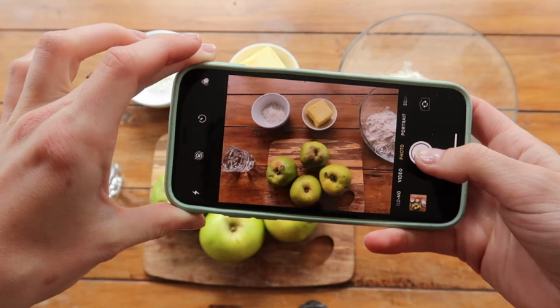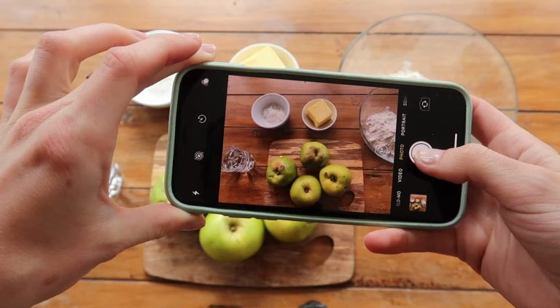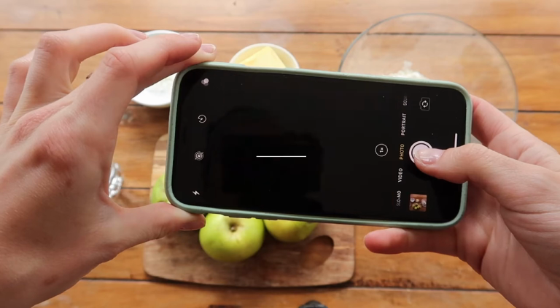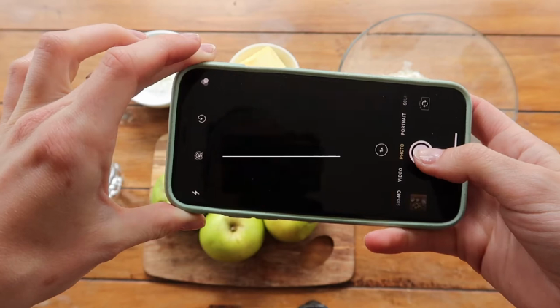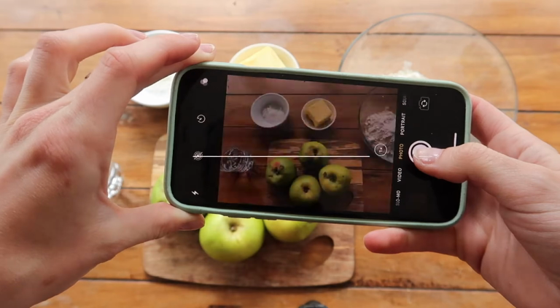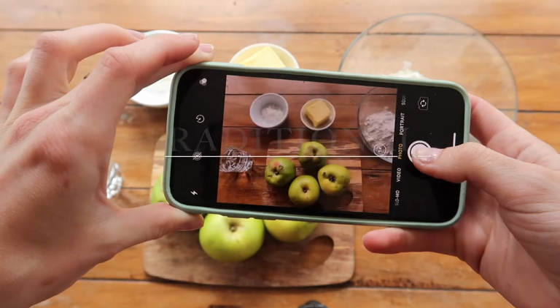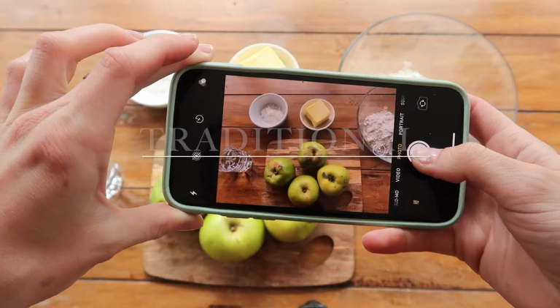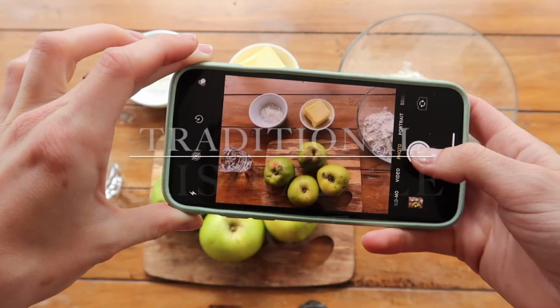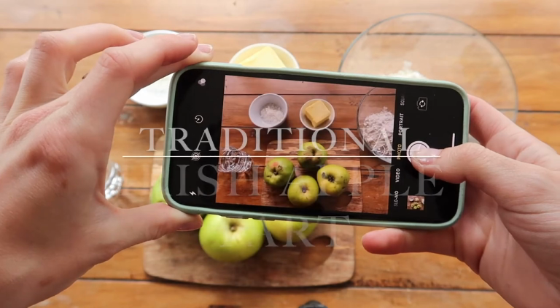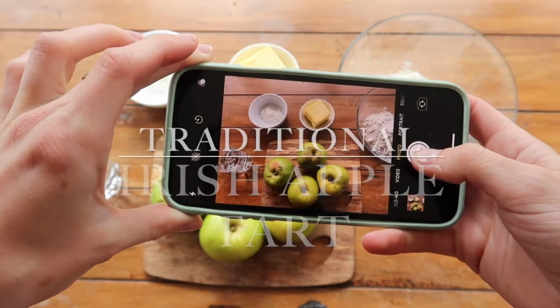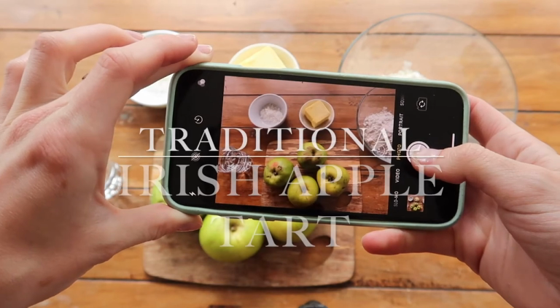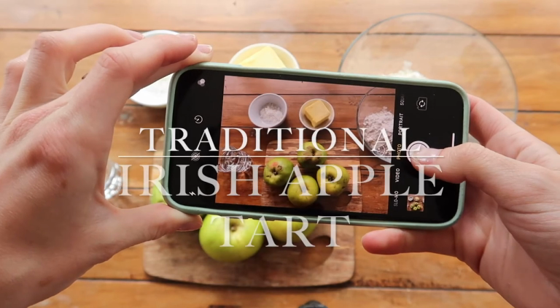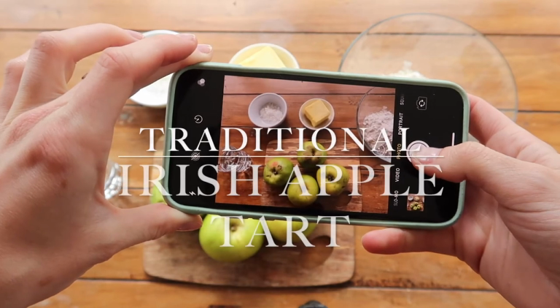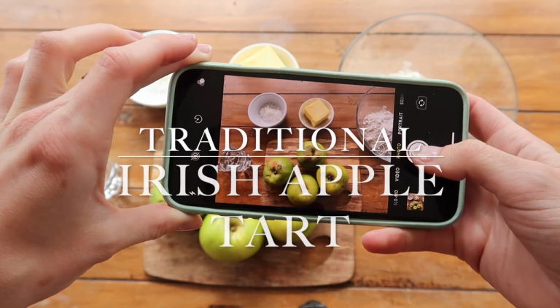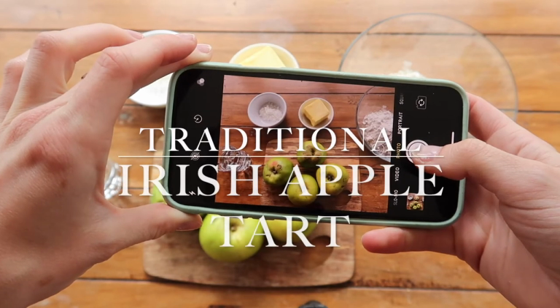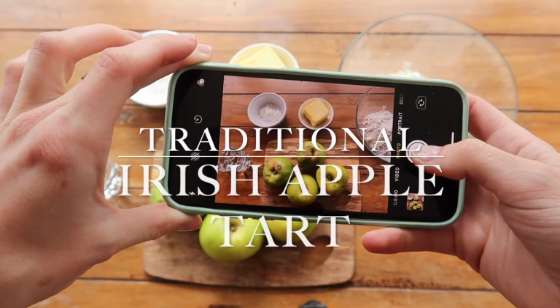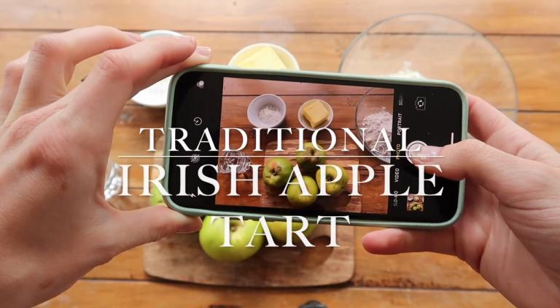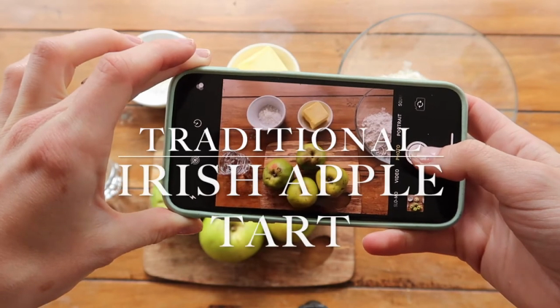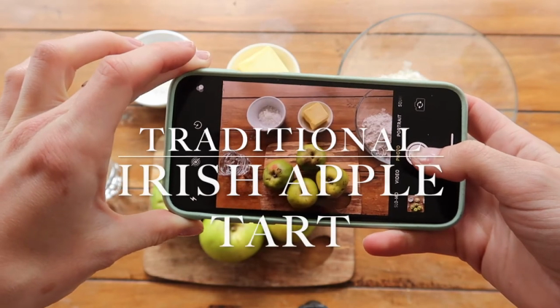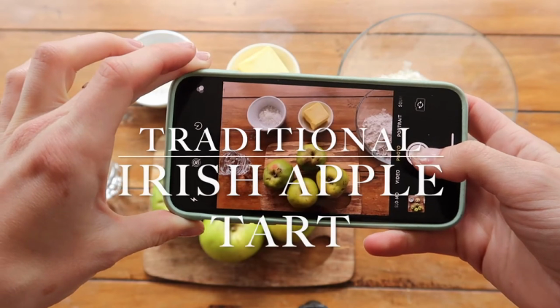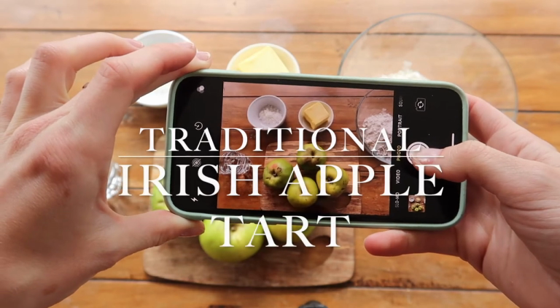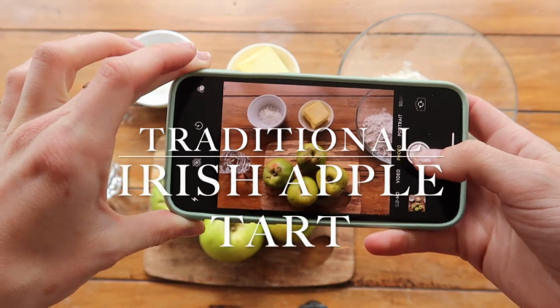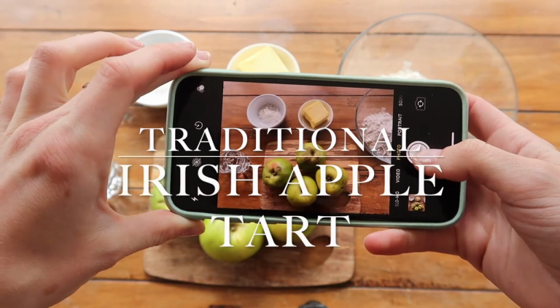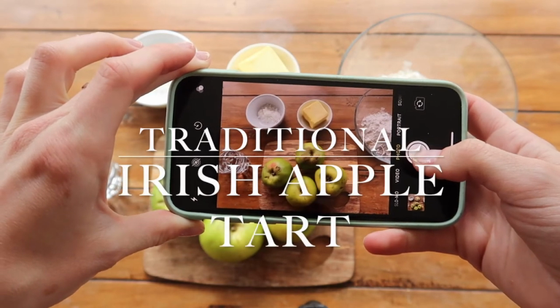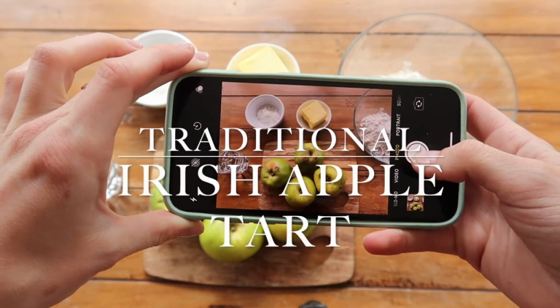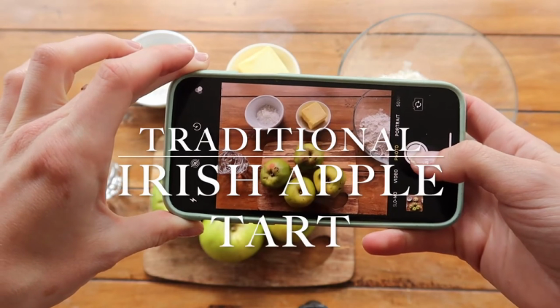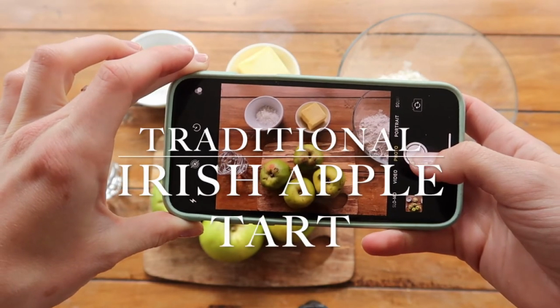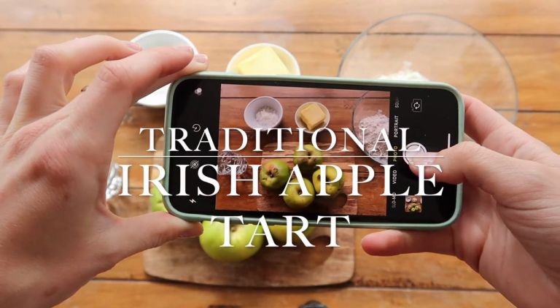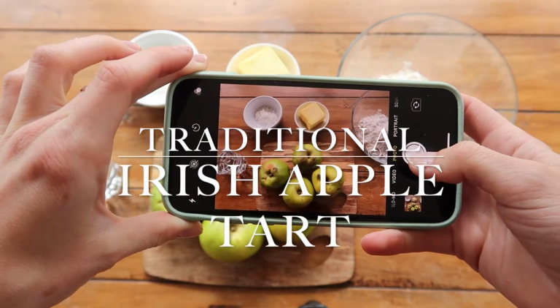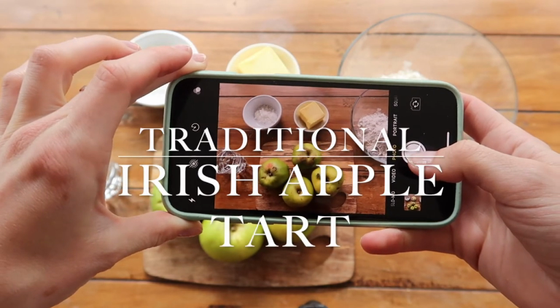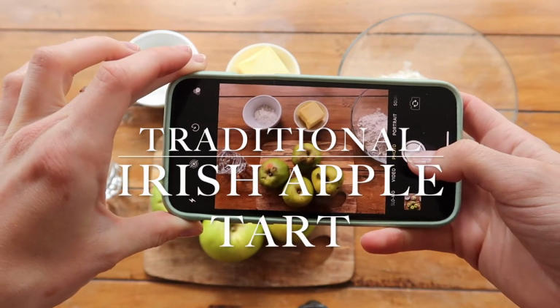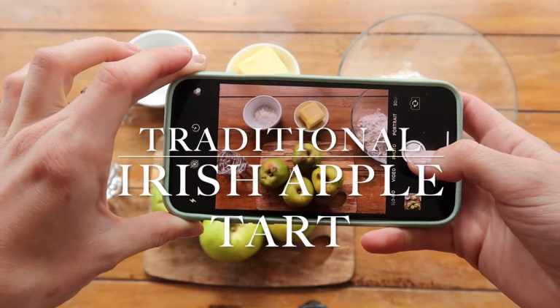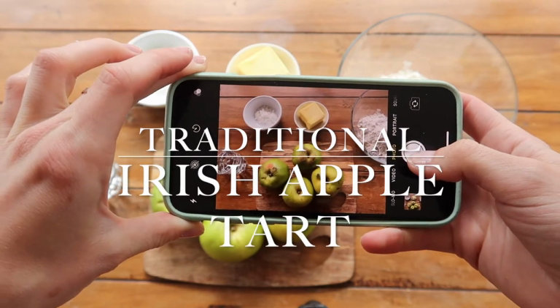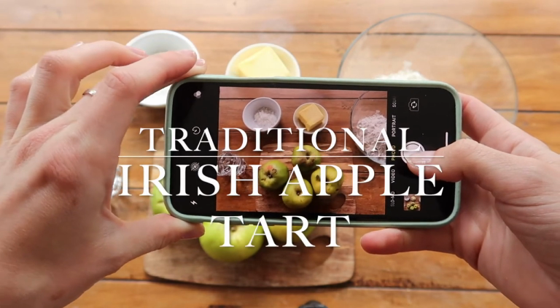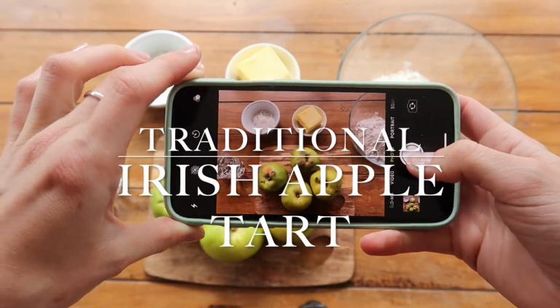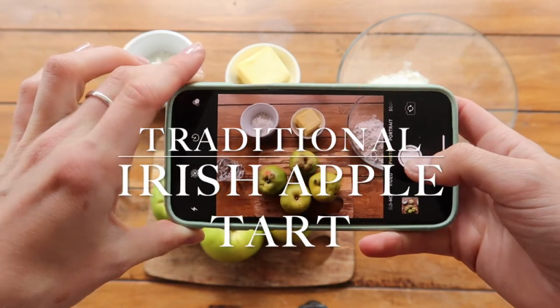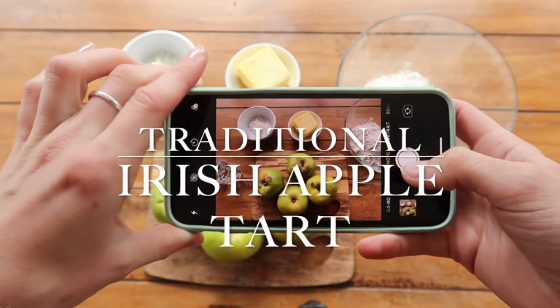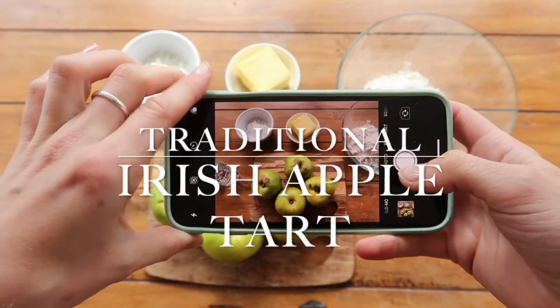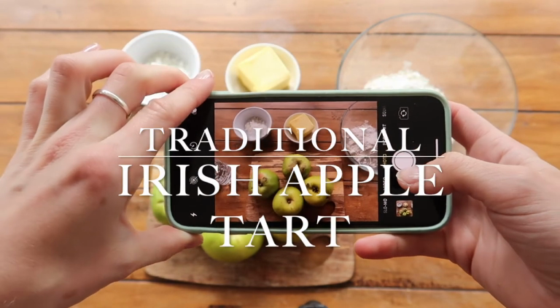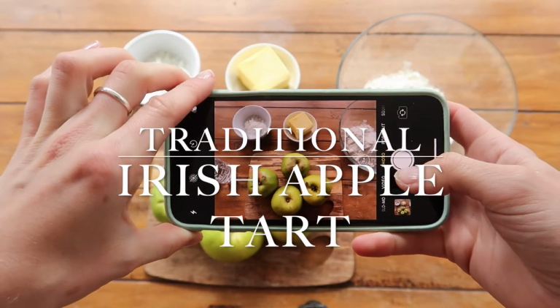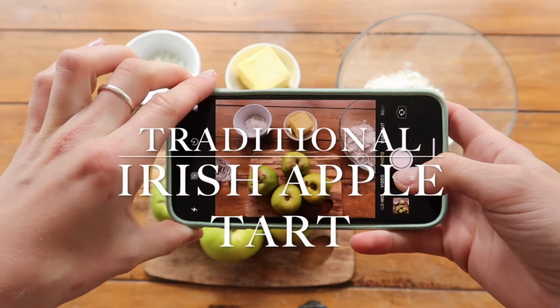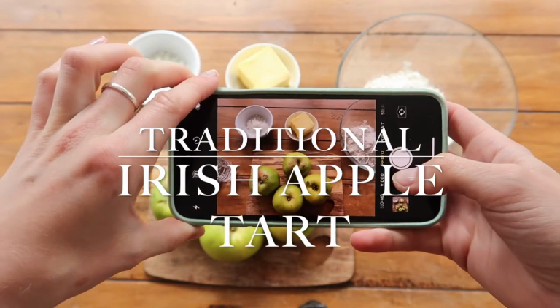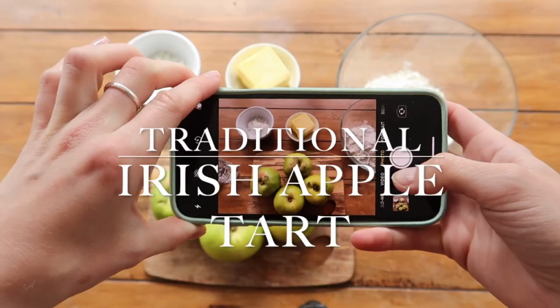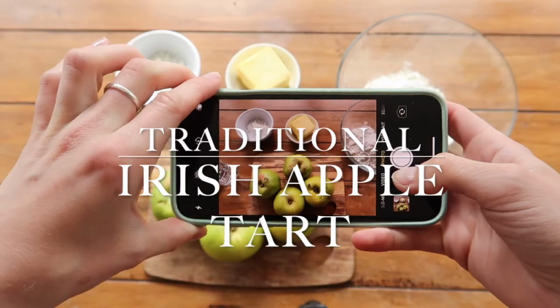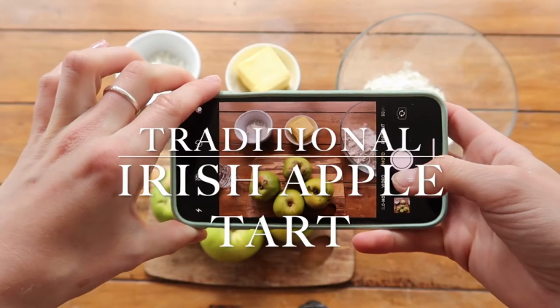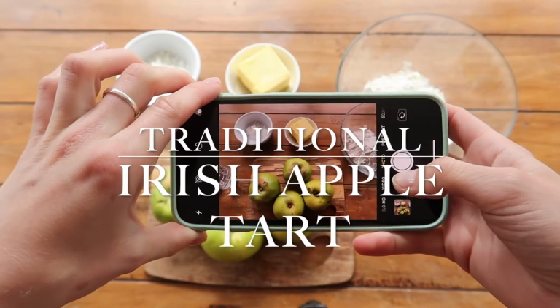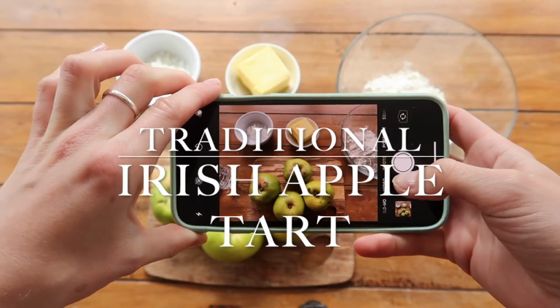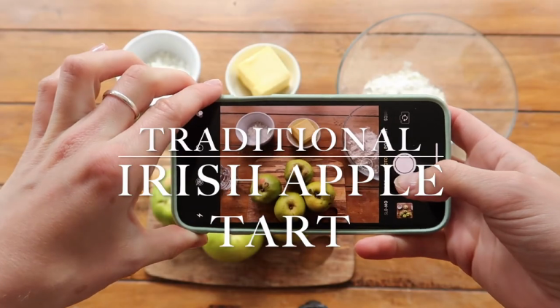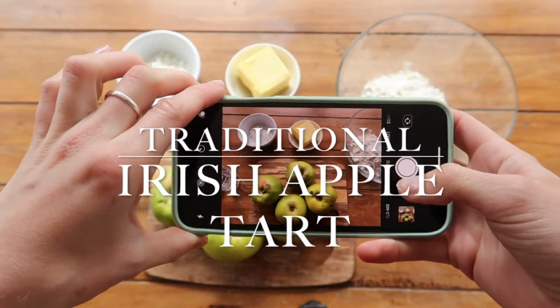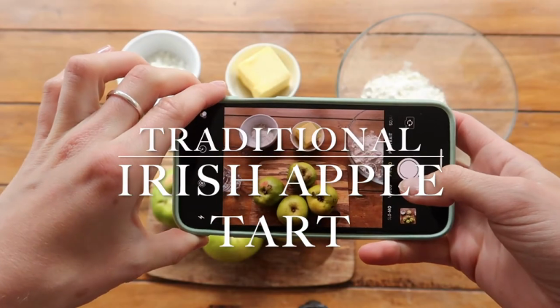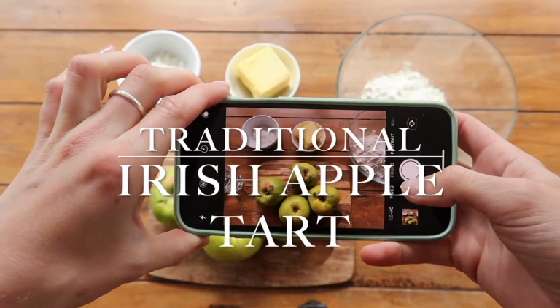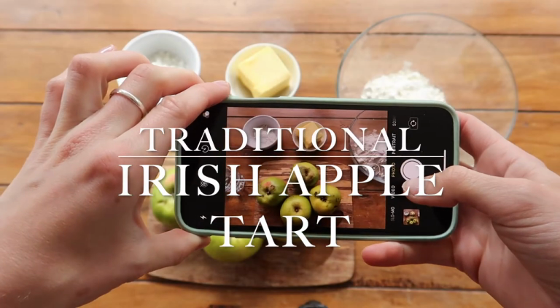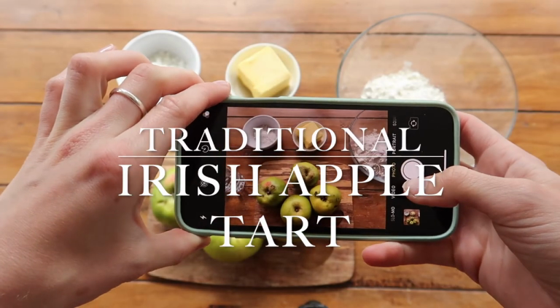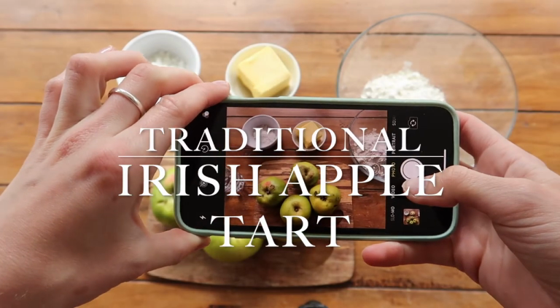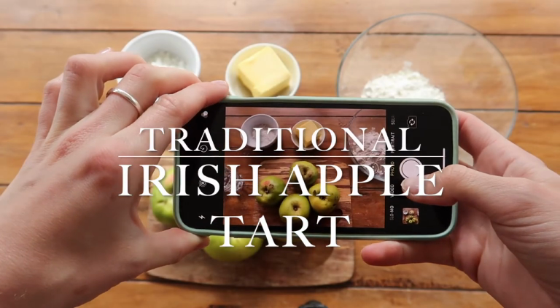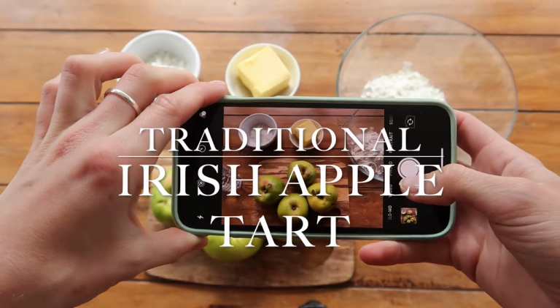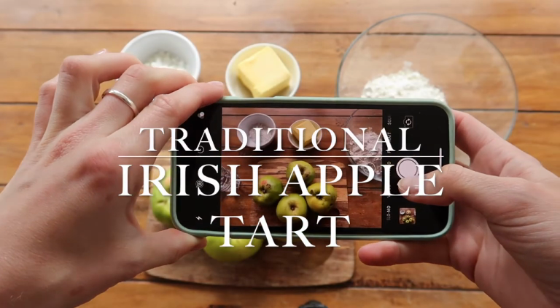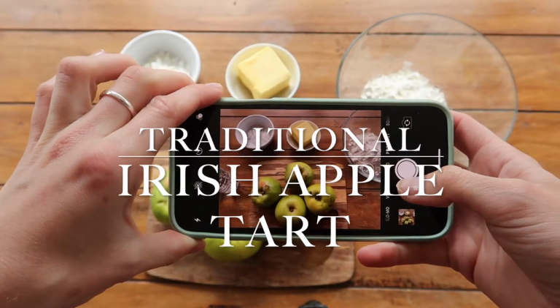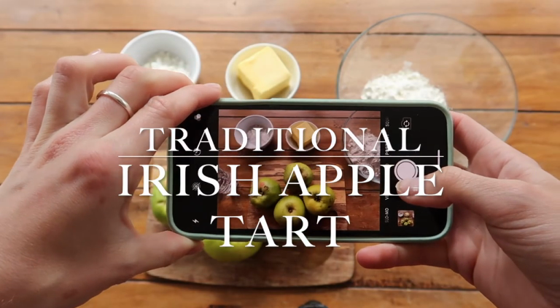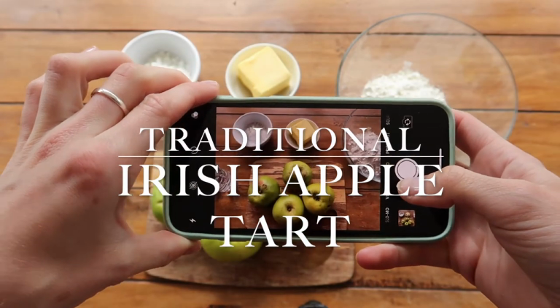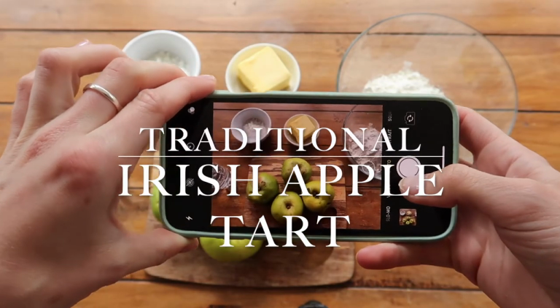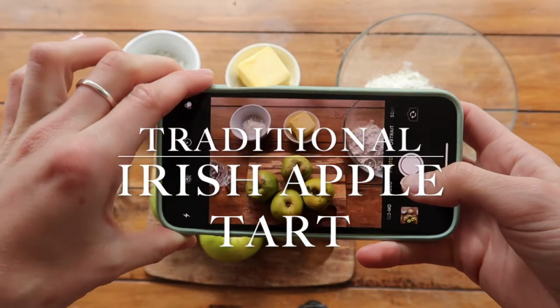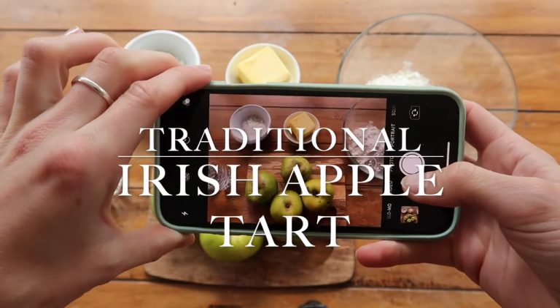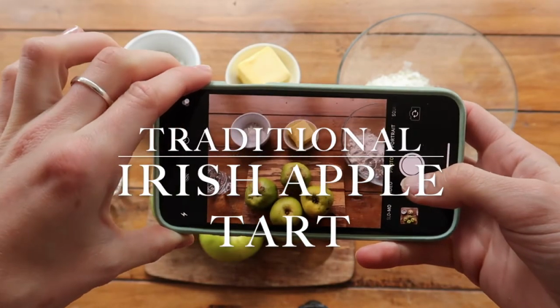What's up guys and welcome to today's video where I will be sharing my traditional Irish apple tart recipe.